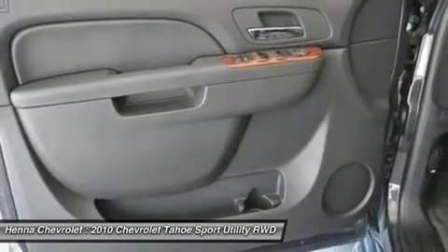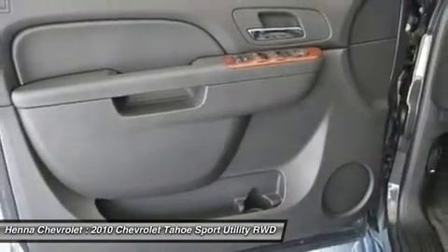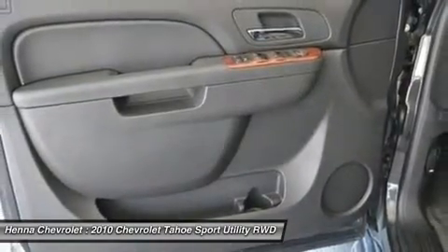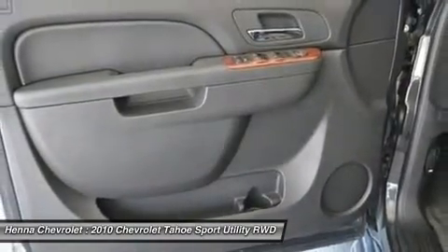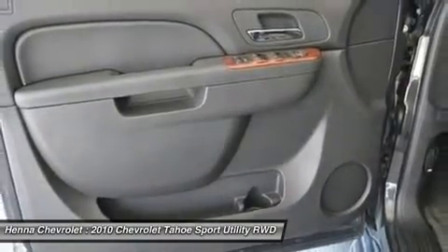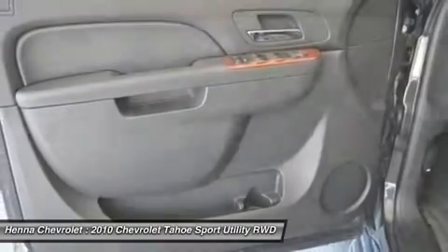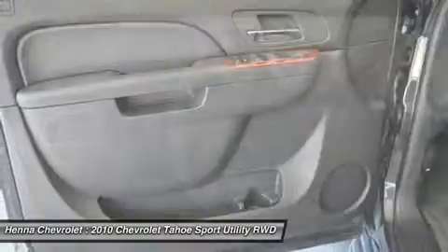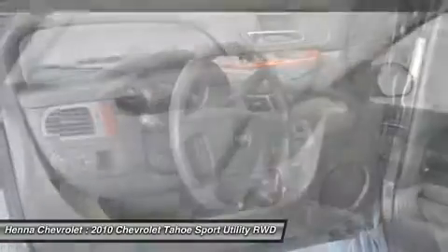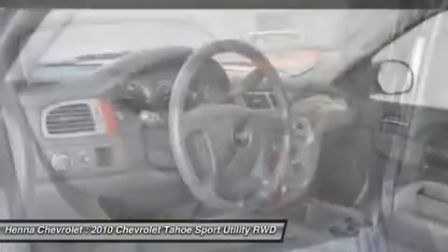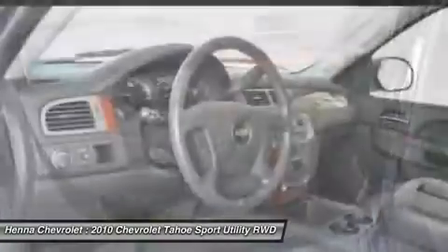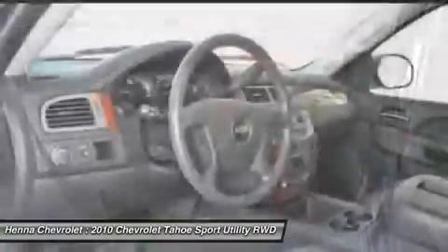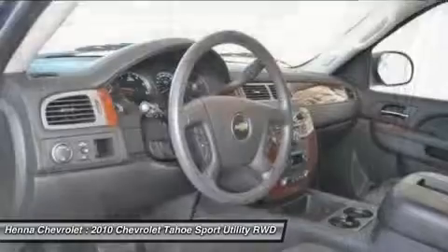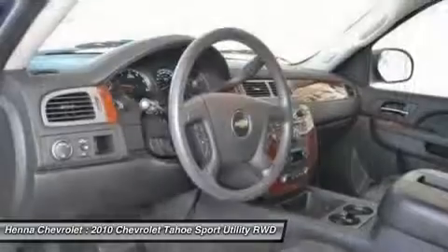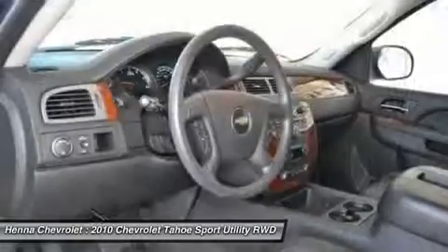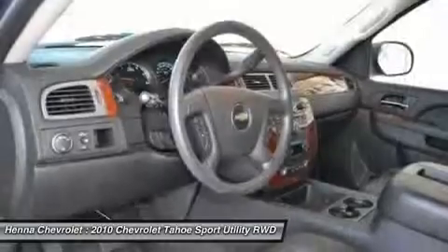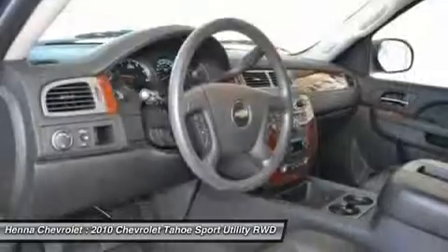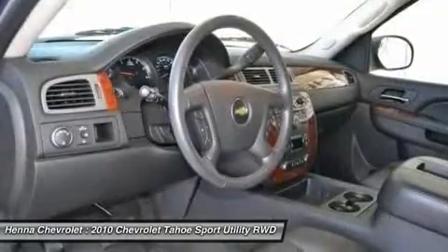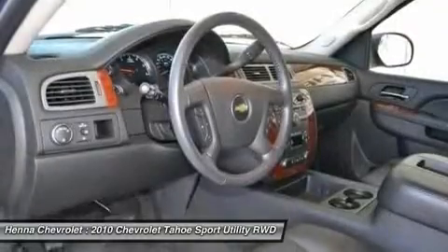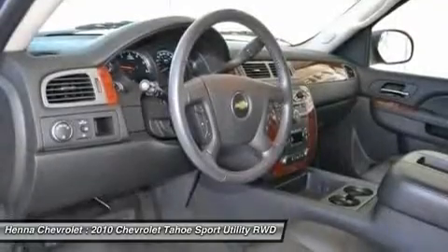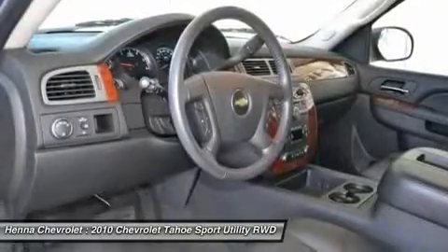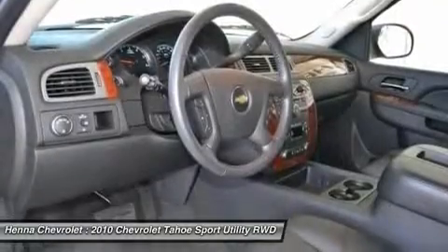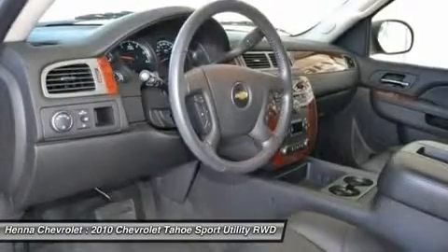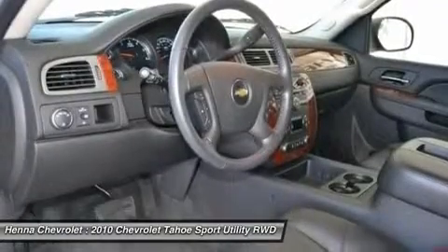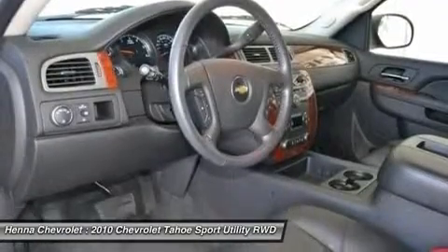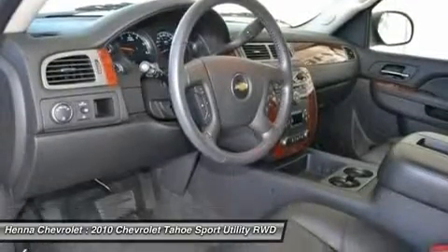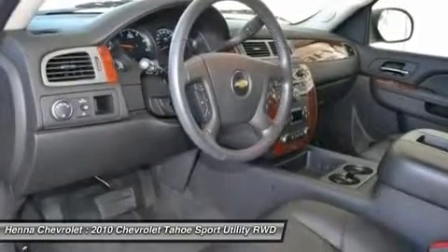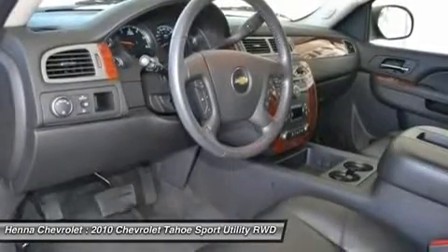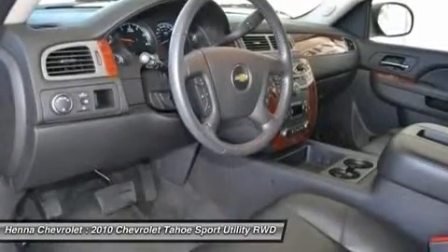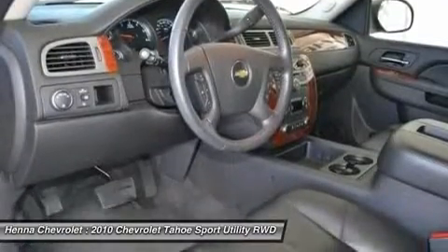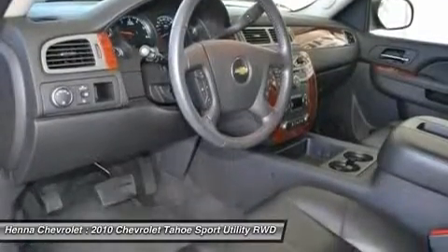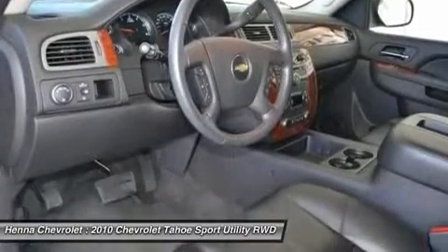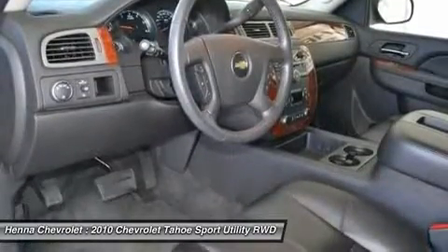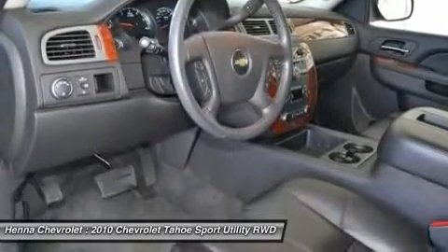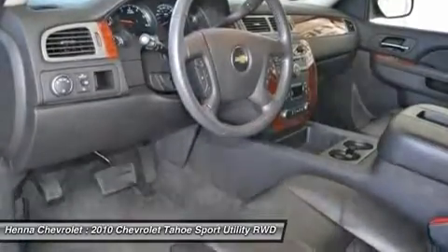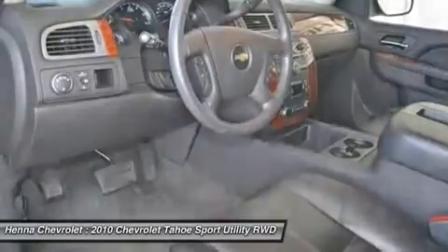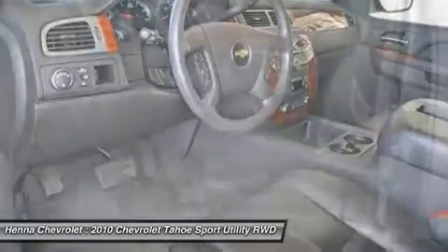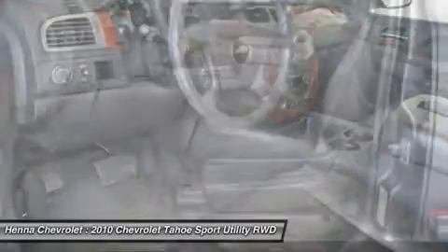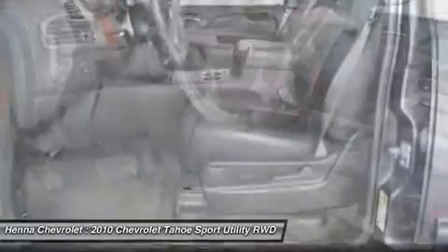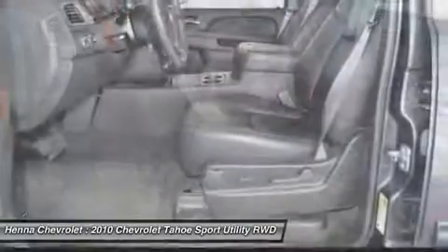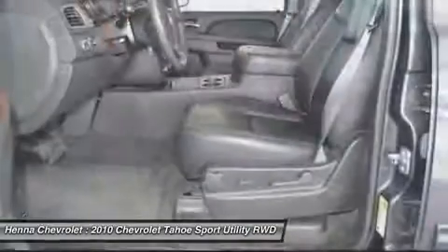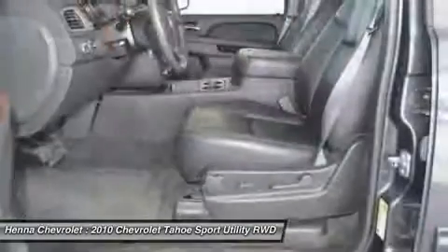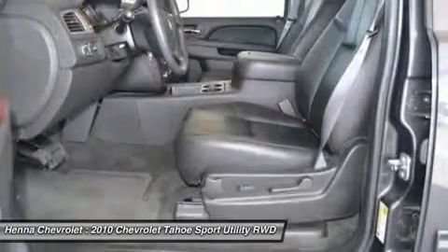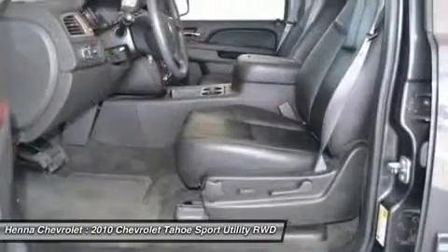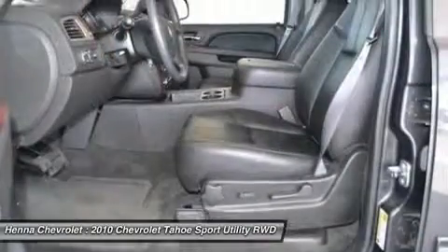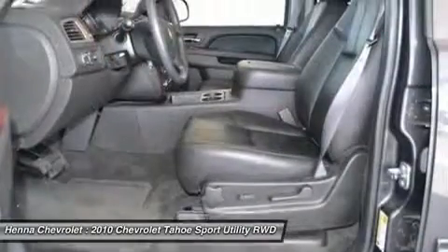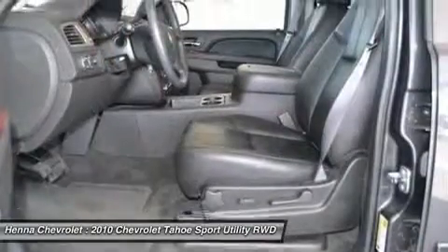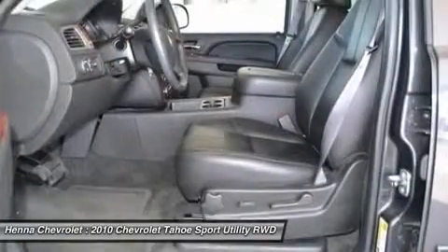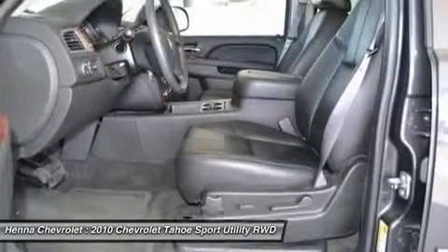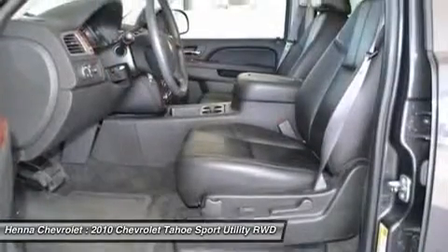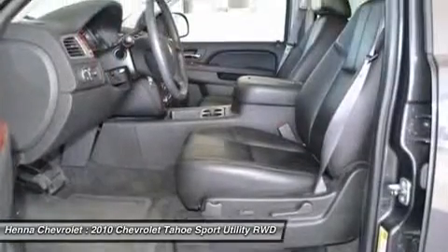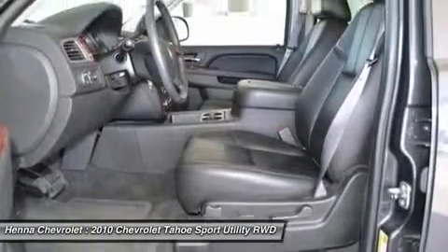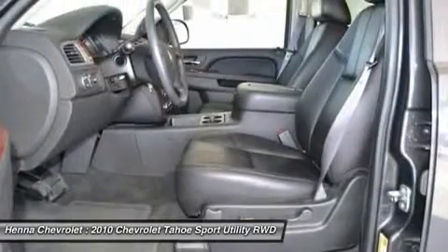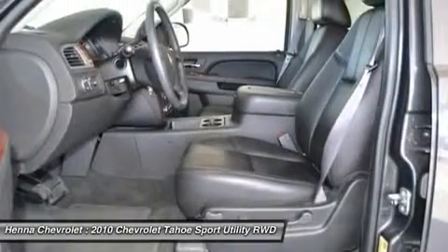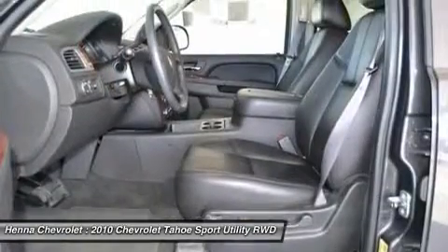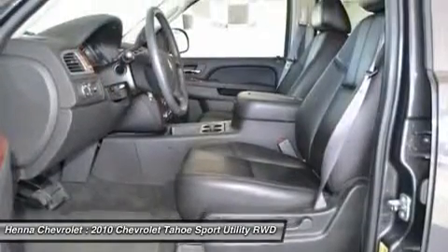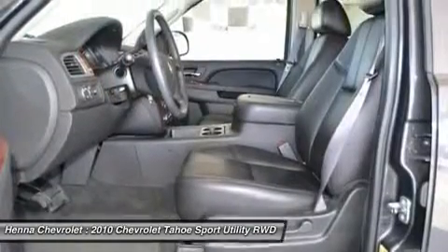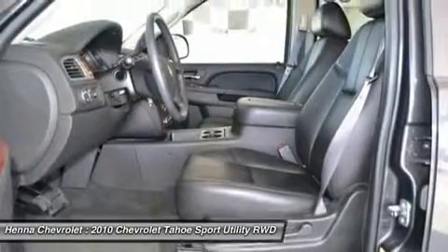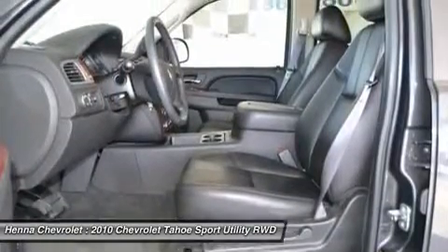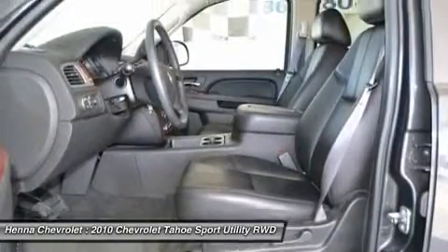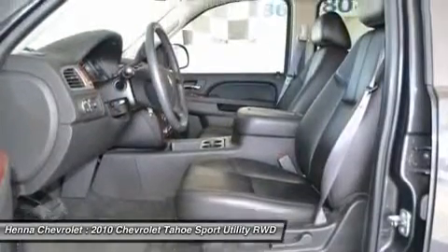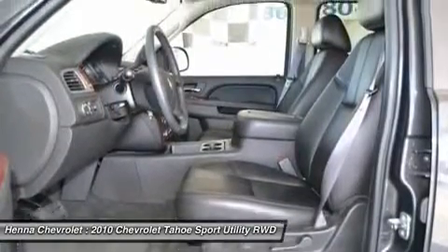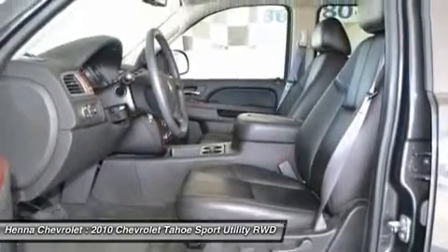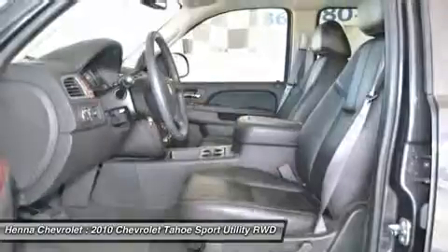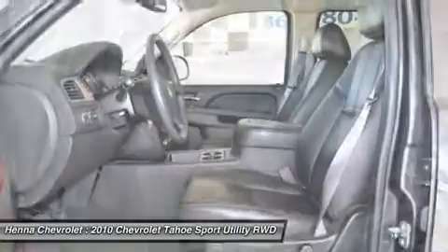Don't let the drumming of road noise wear you down. Bask in the quiet comfort of the cabin of this Tahoe LT.